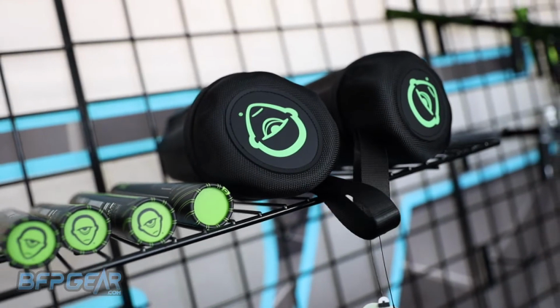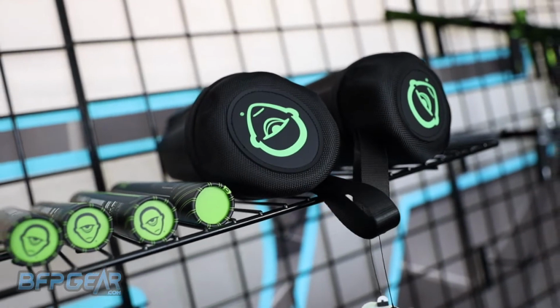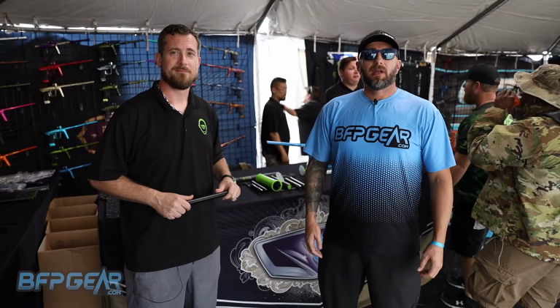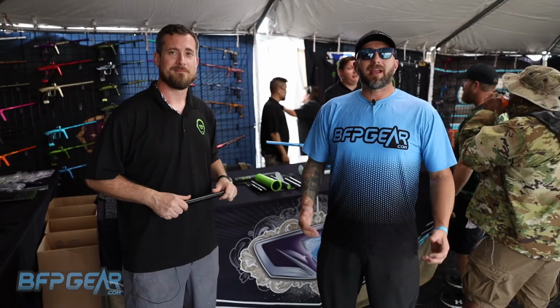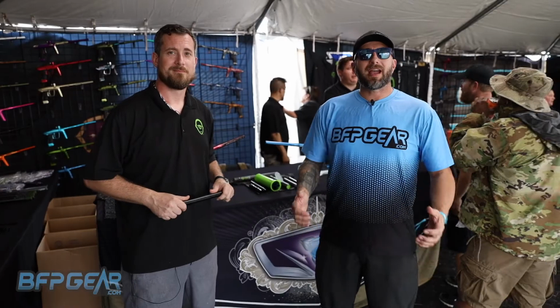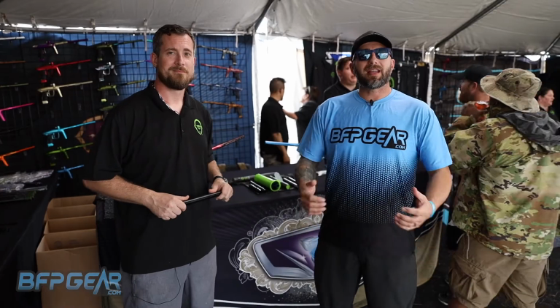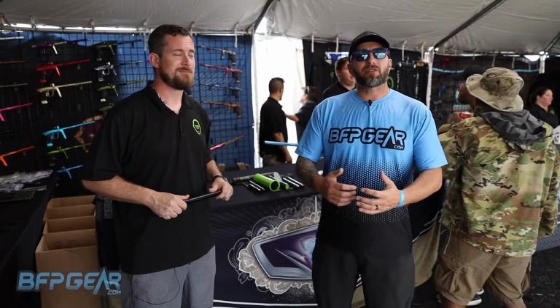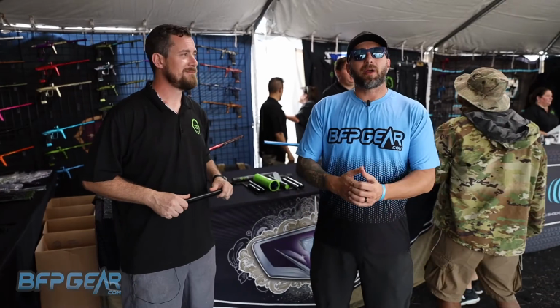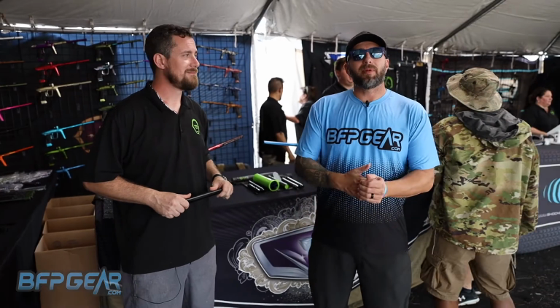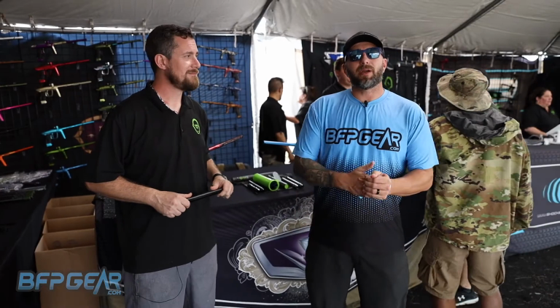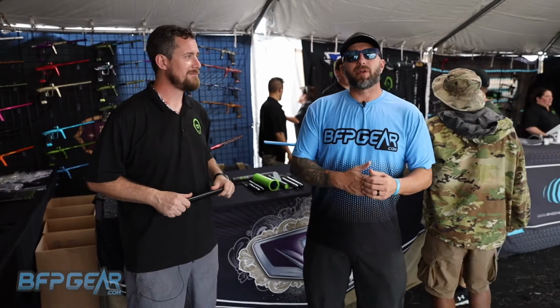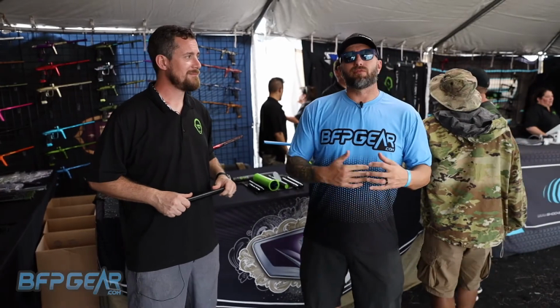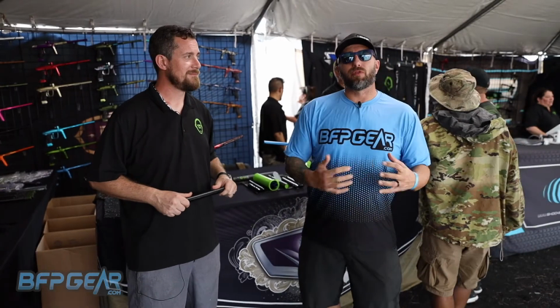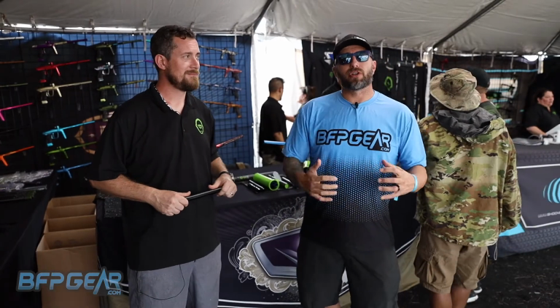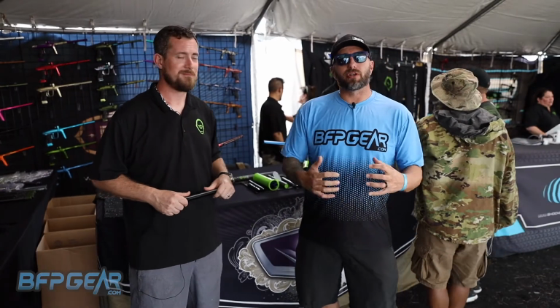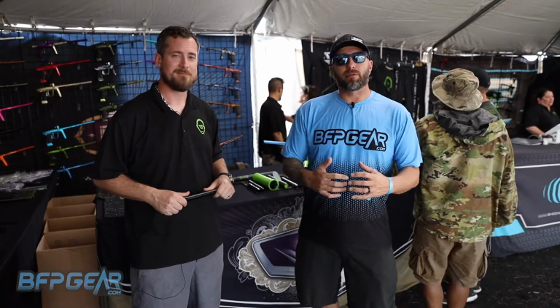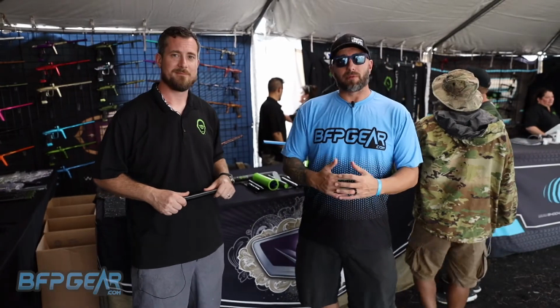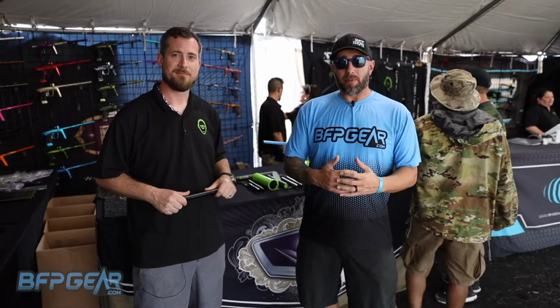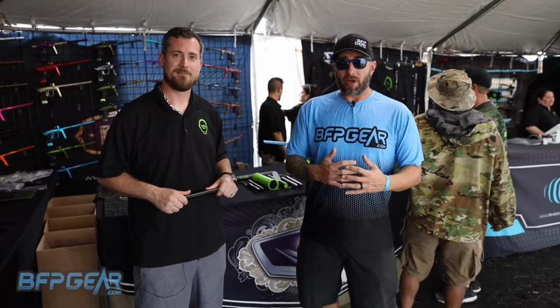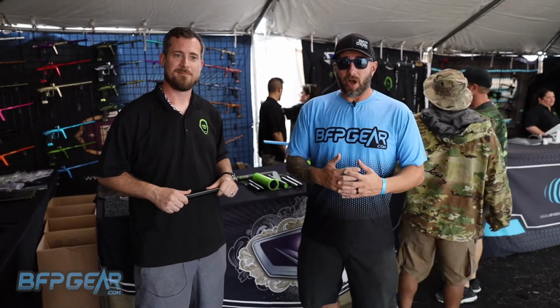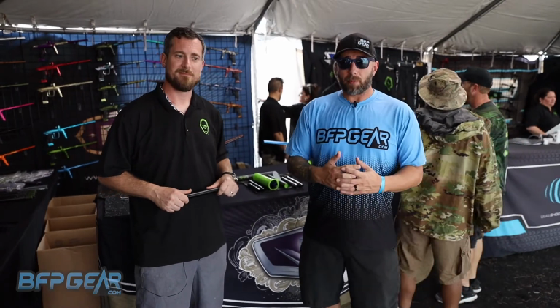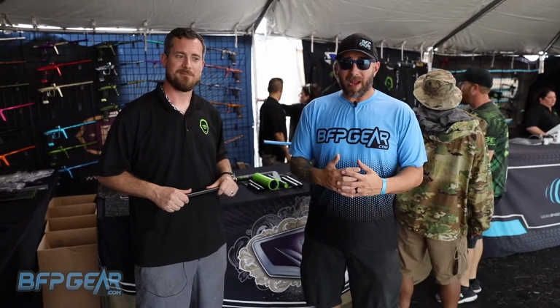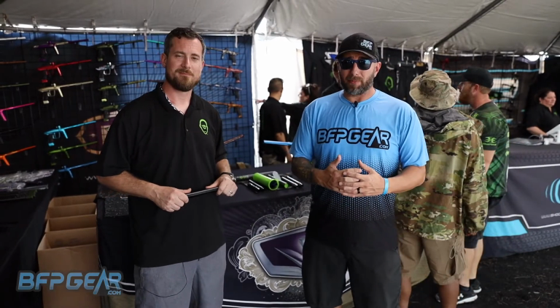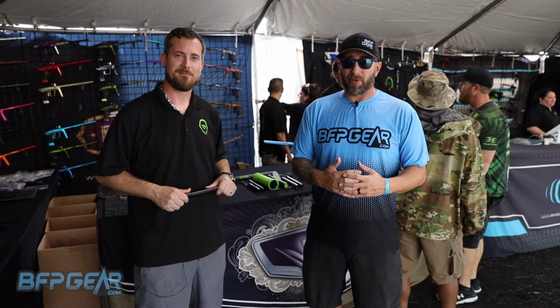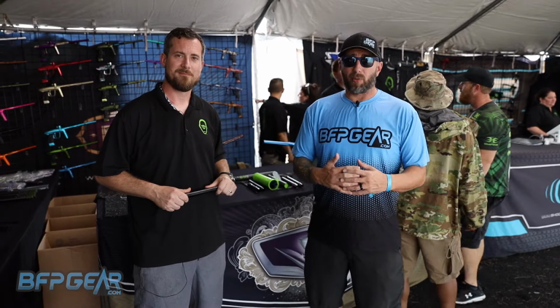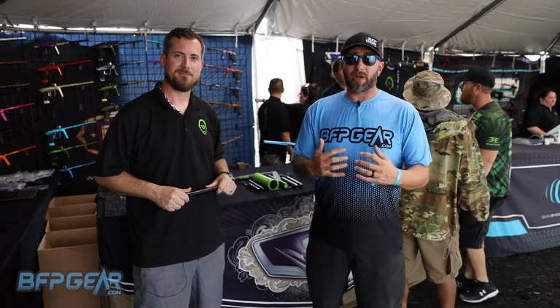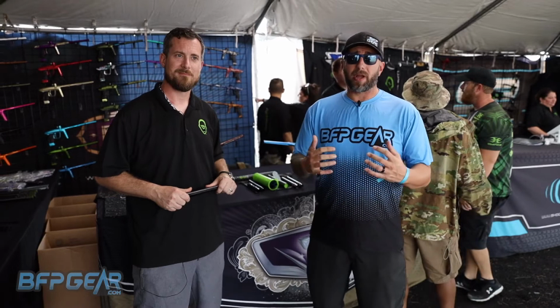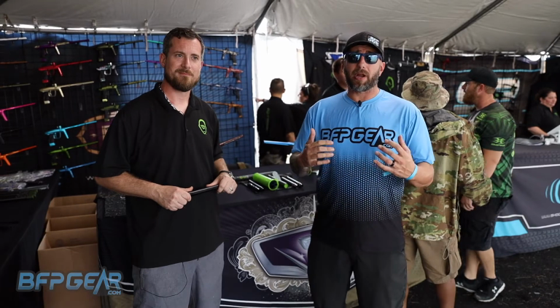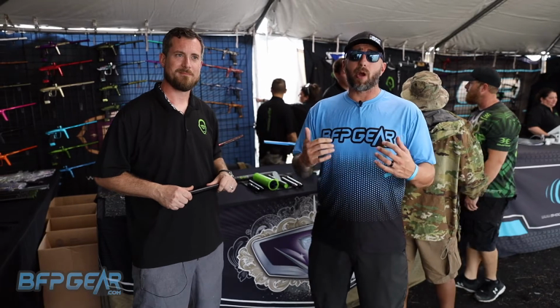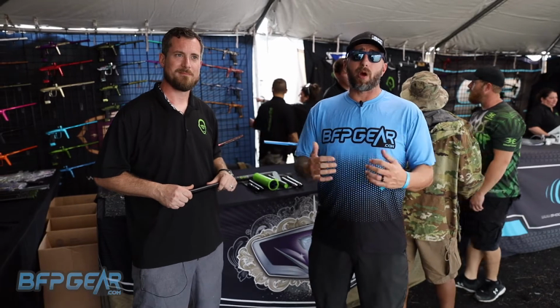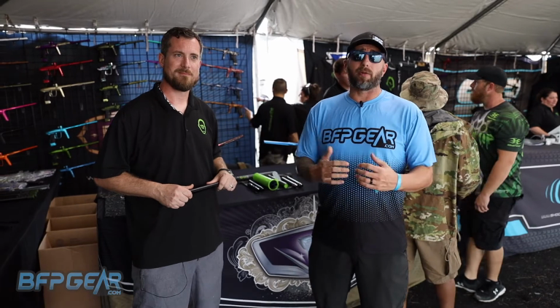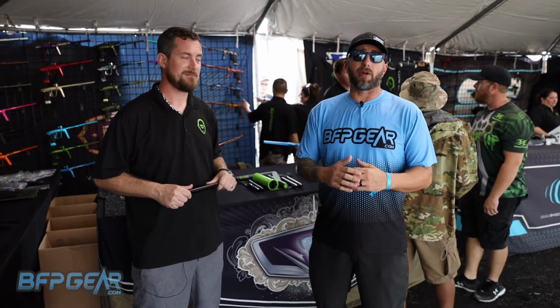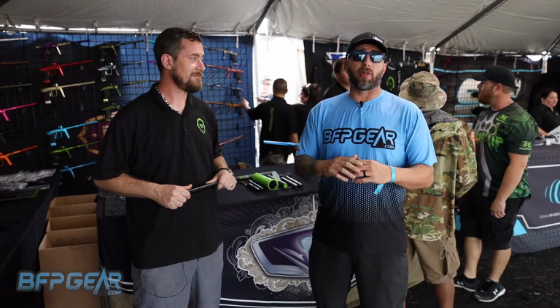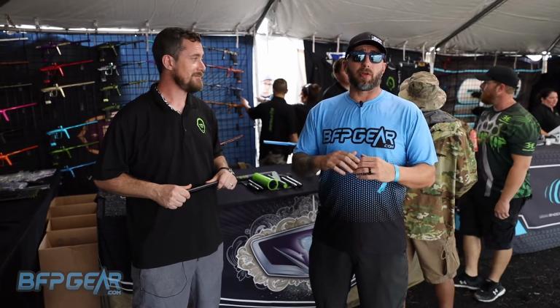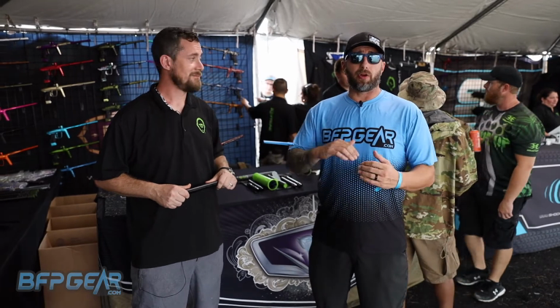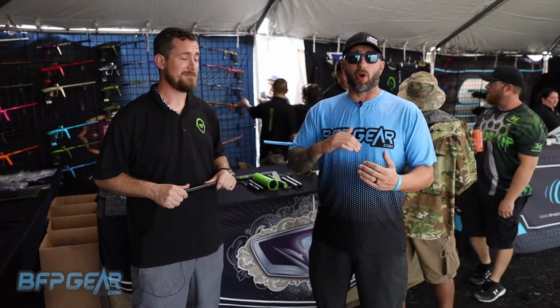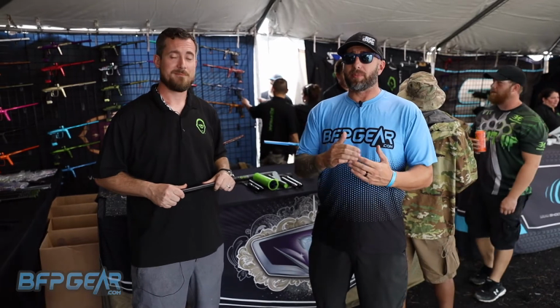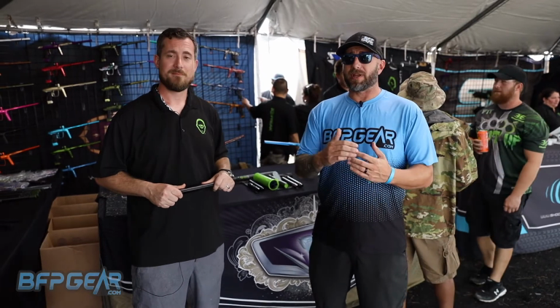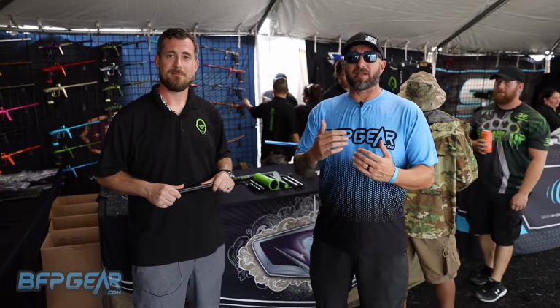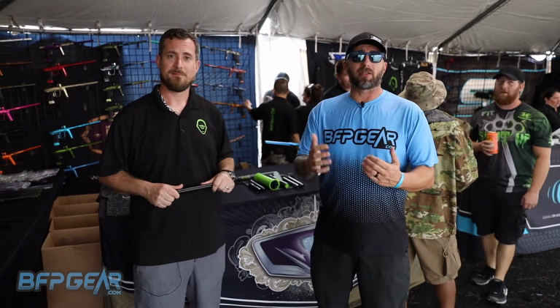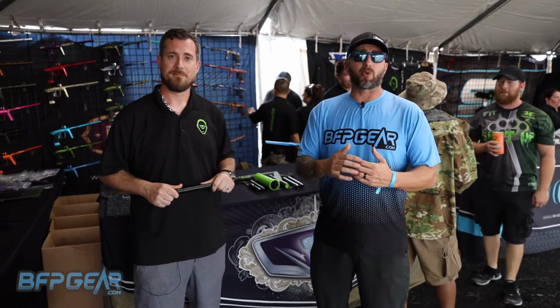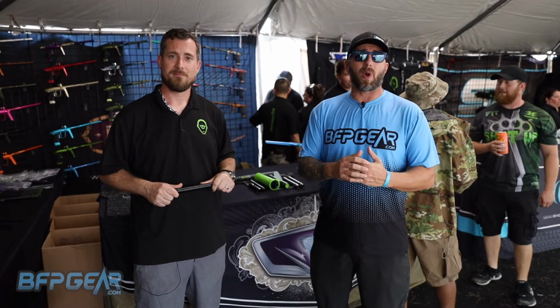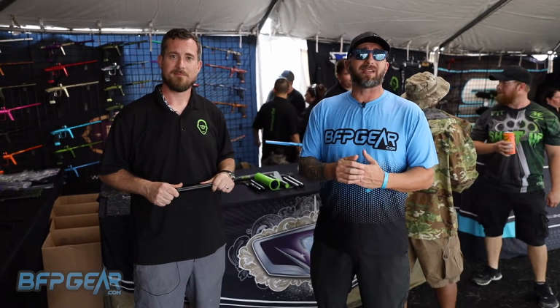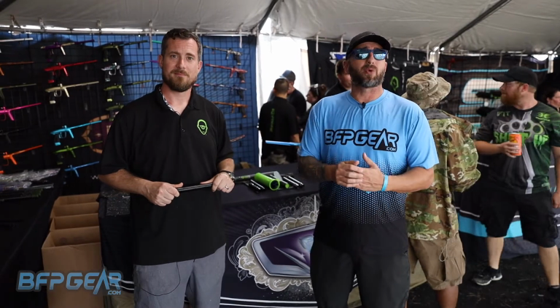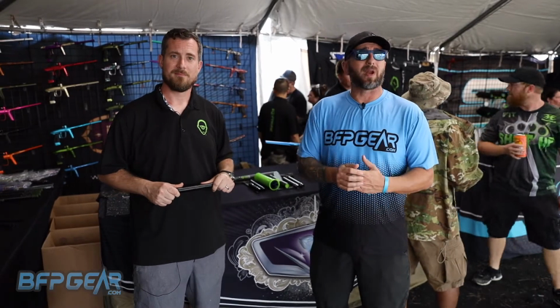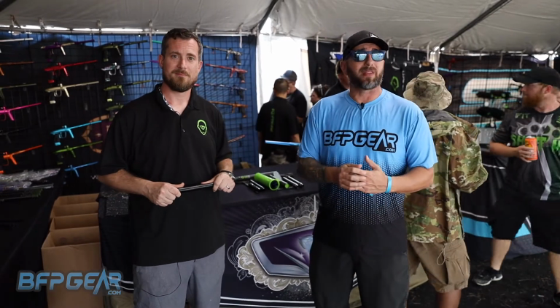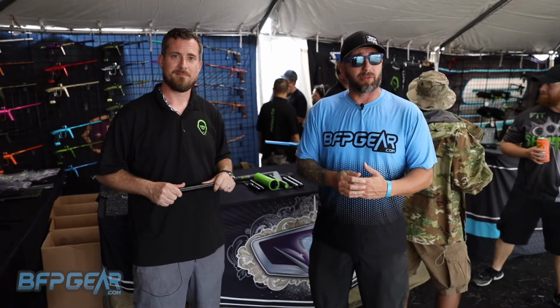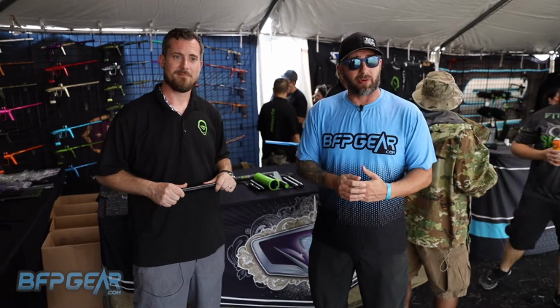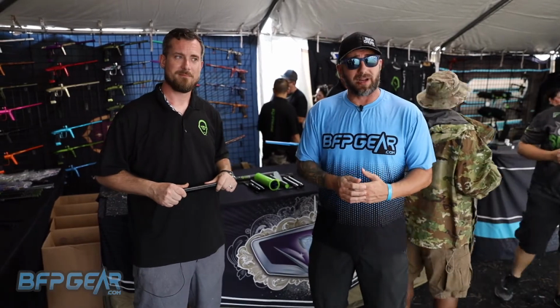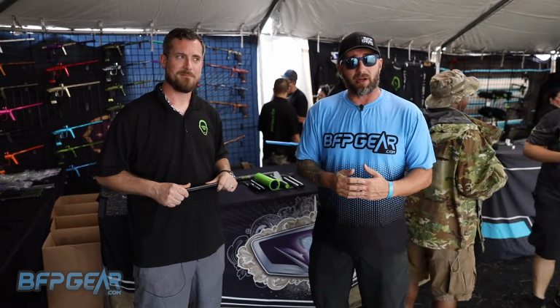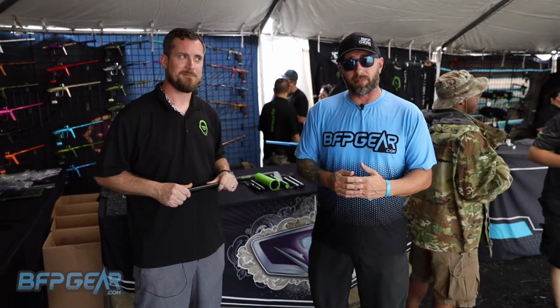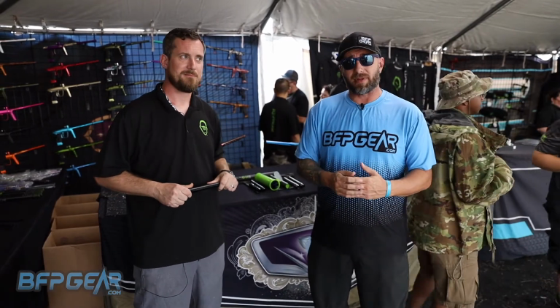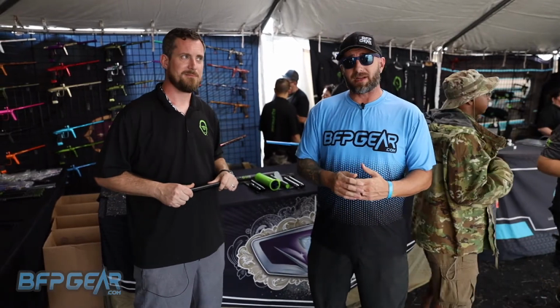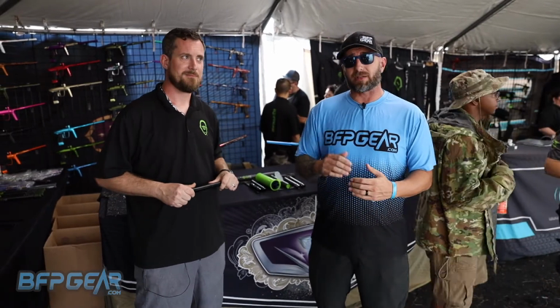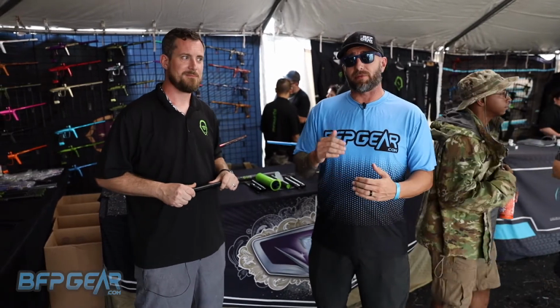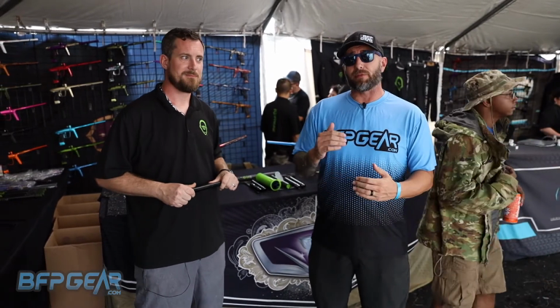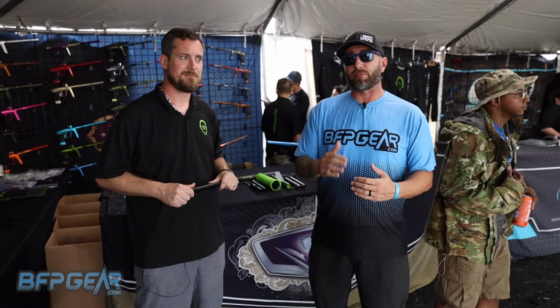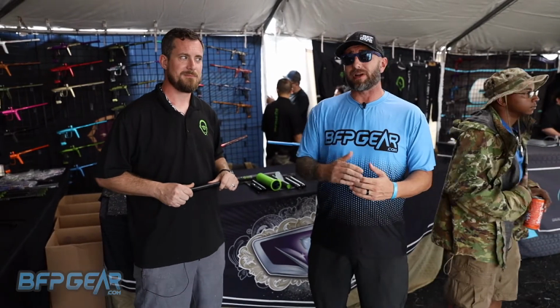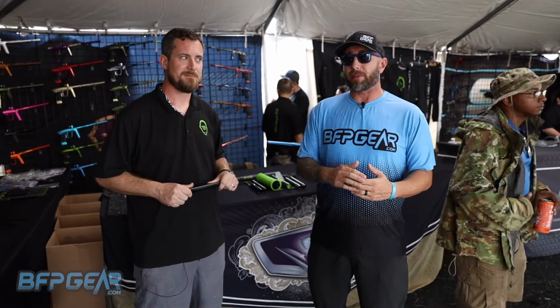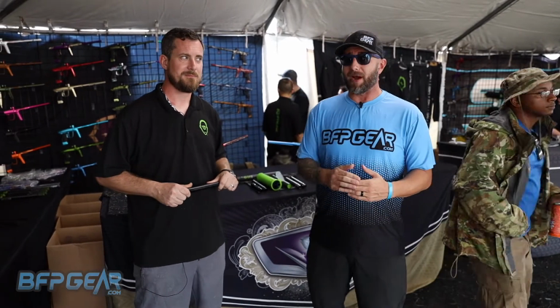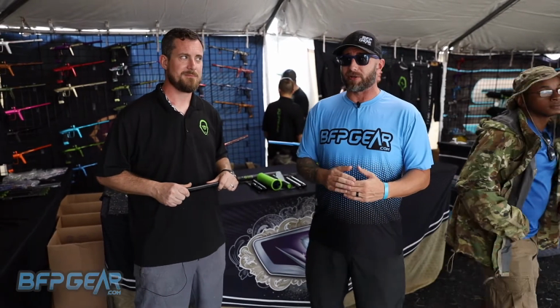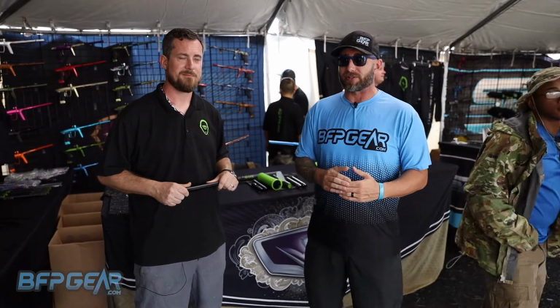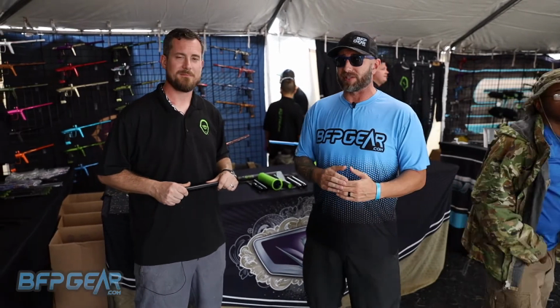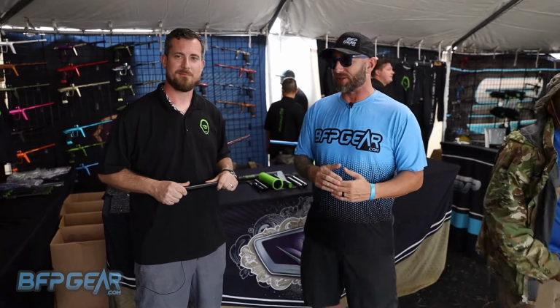Hey guys, so I'm here with Russell from GOG Paintball. We're going to go over the updates — the 2023 updates of the Freak Barrel system.